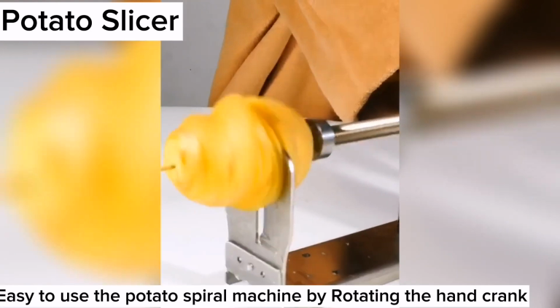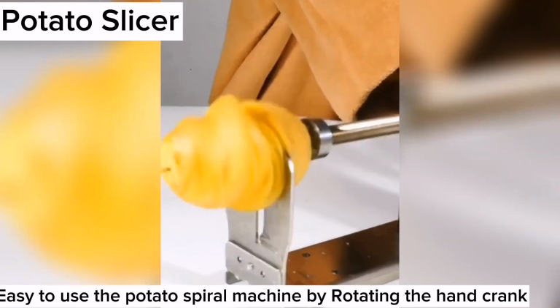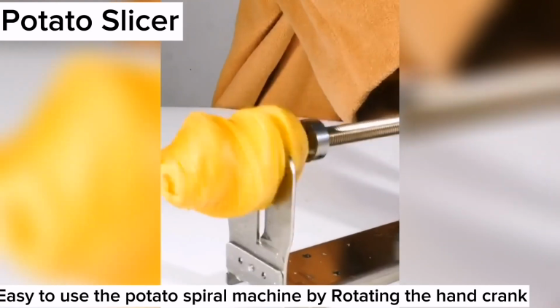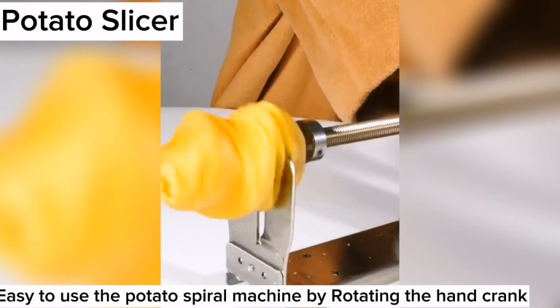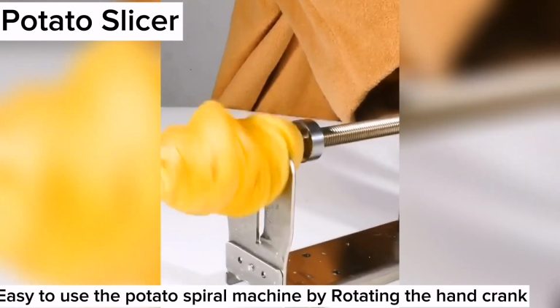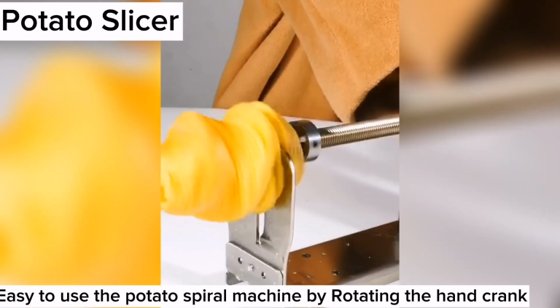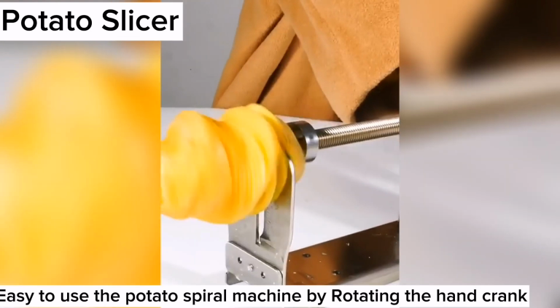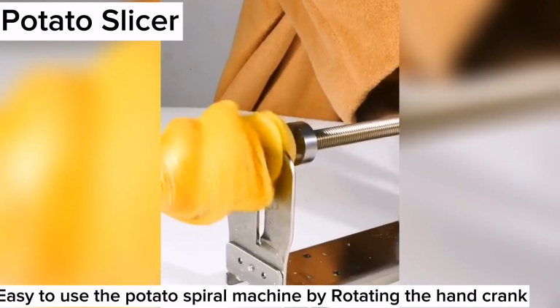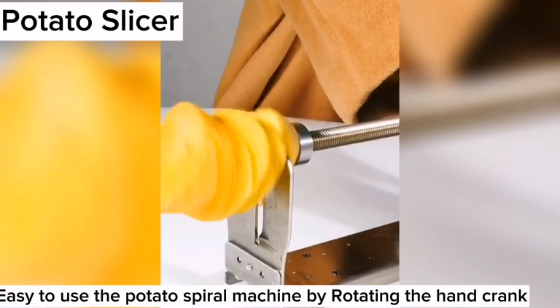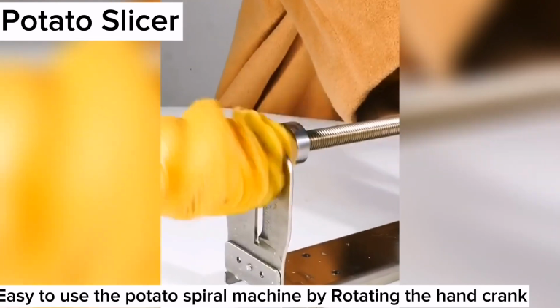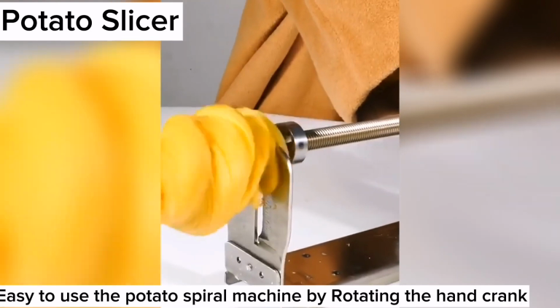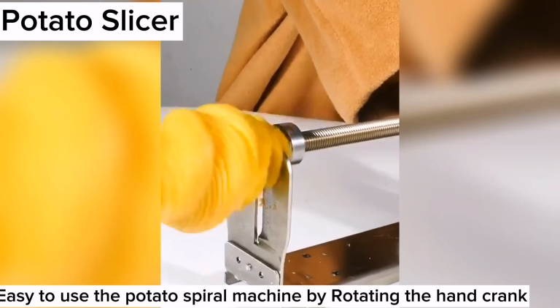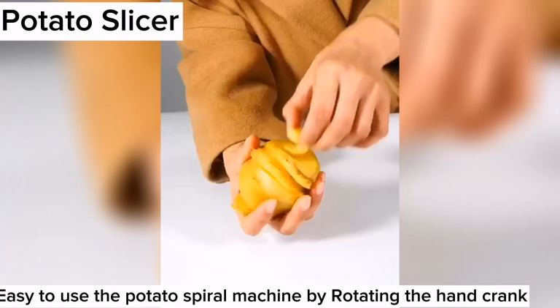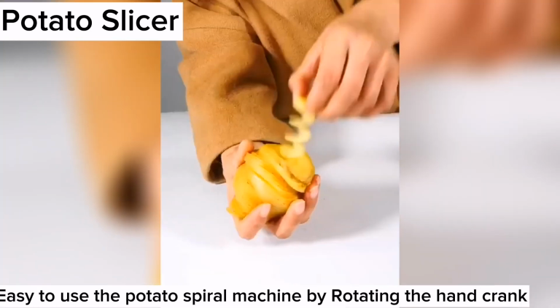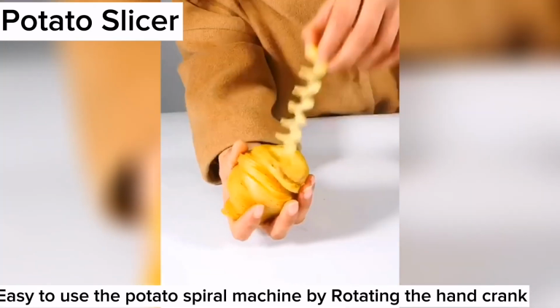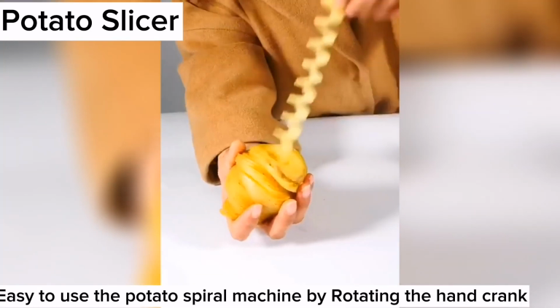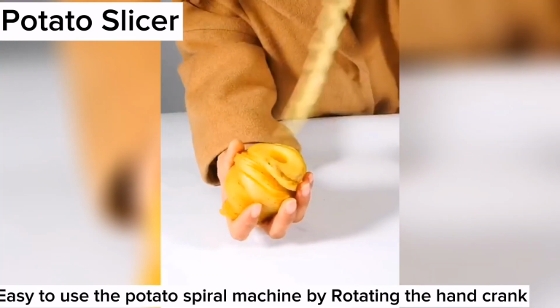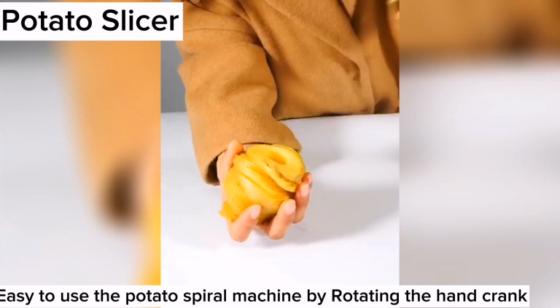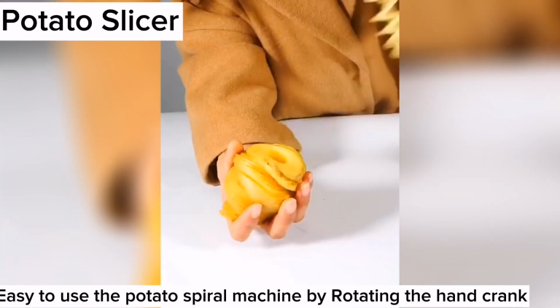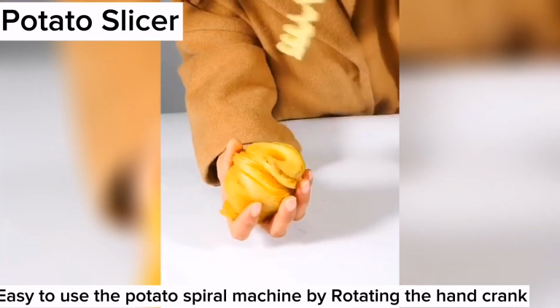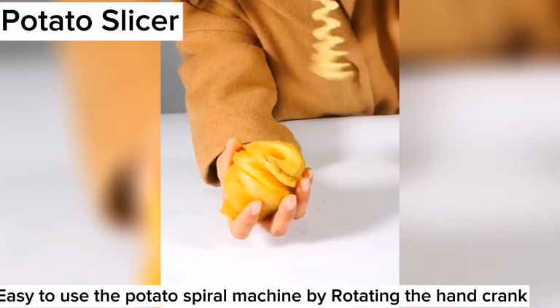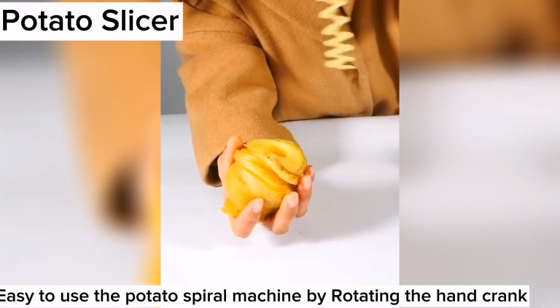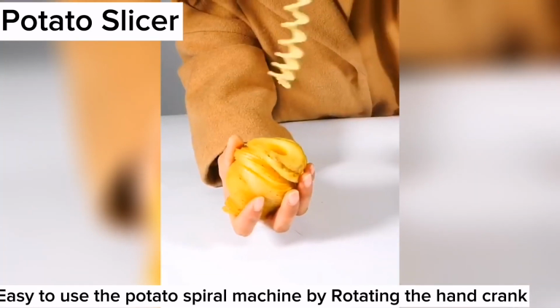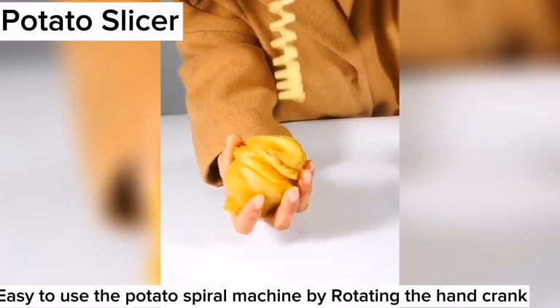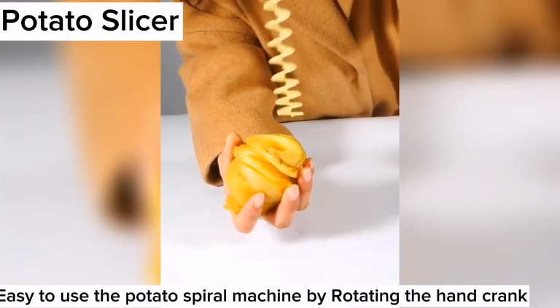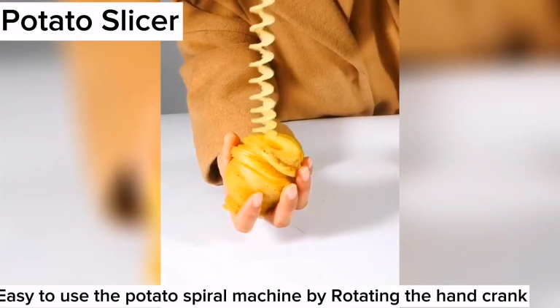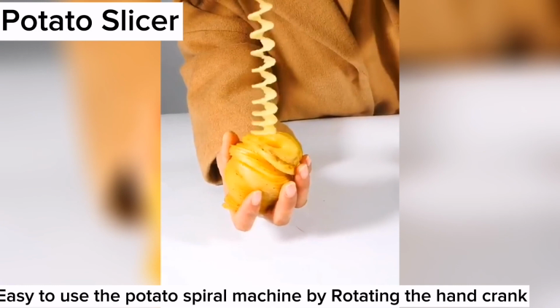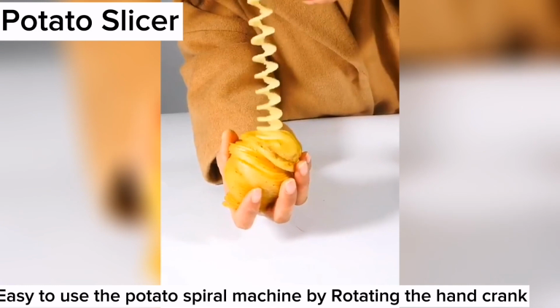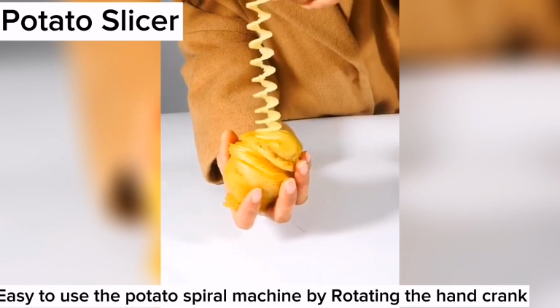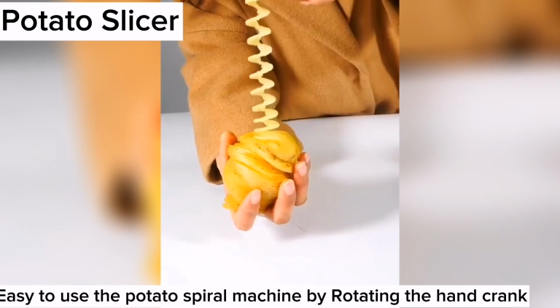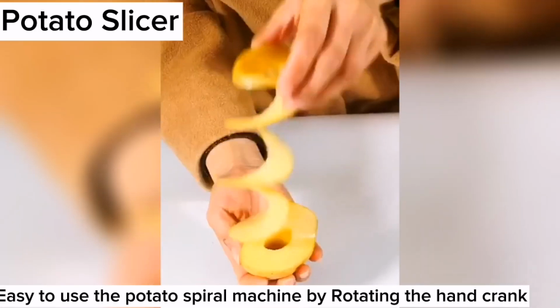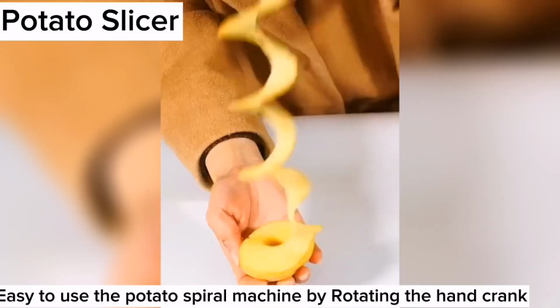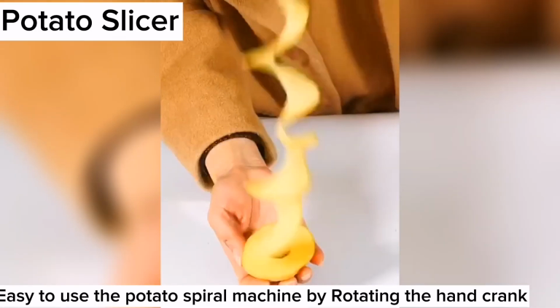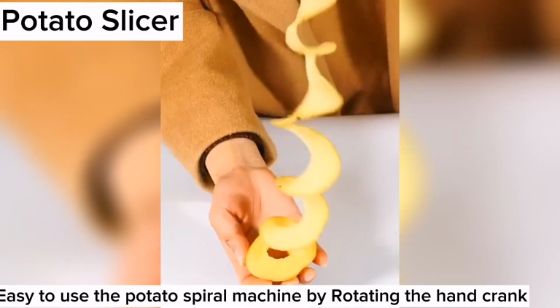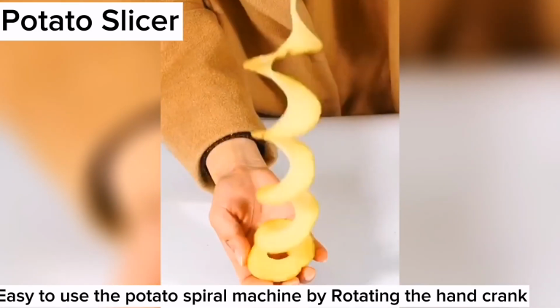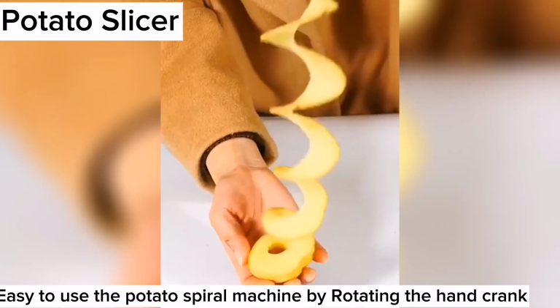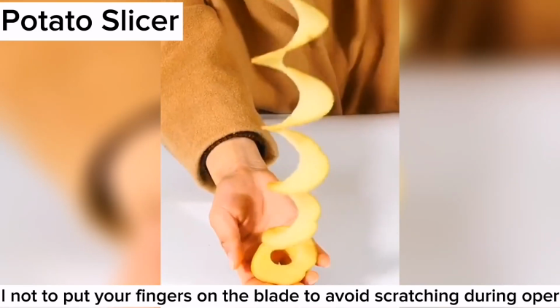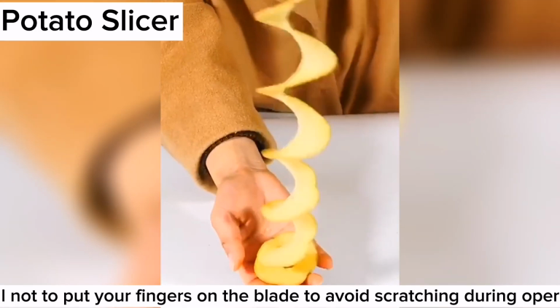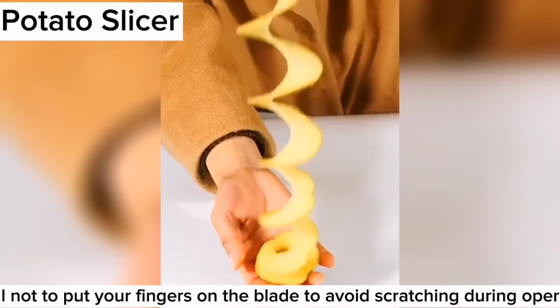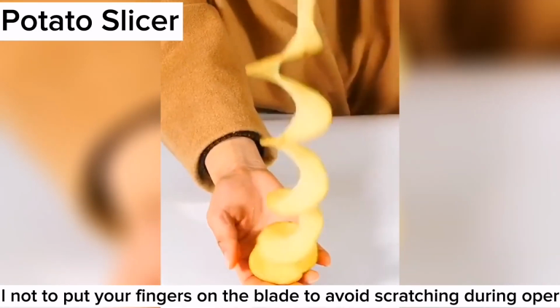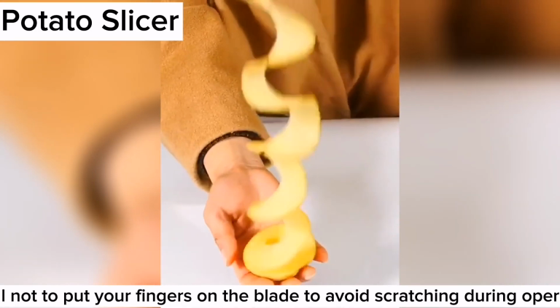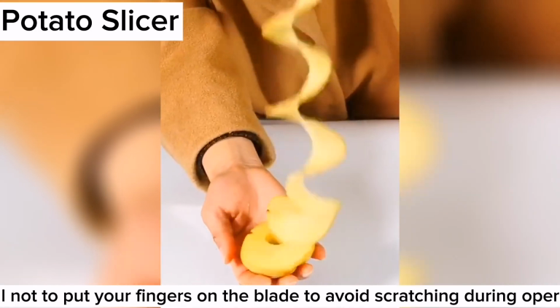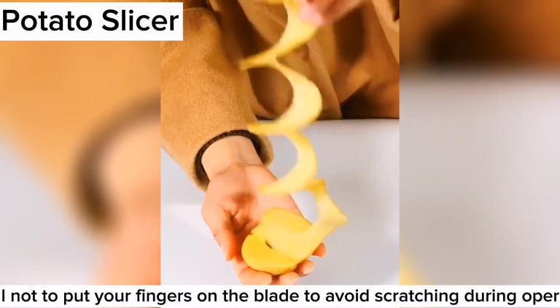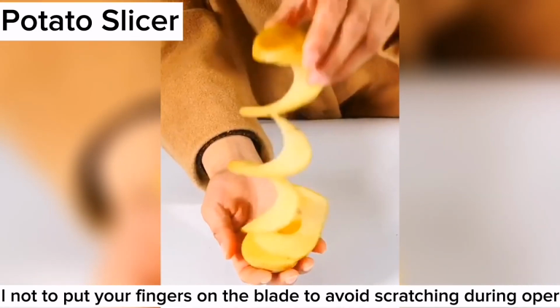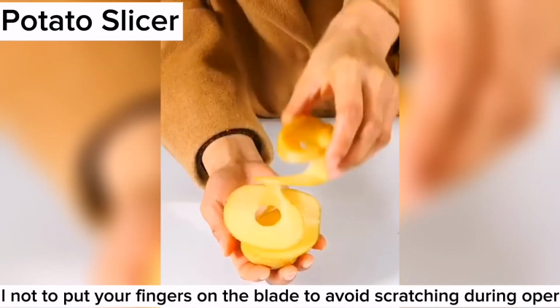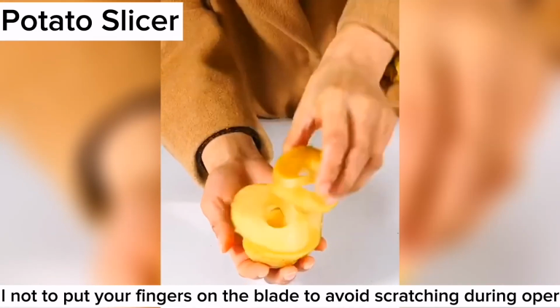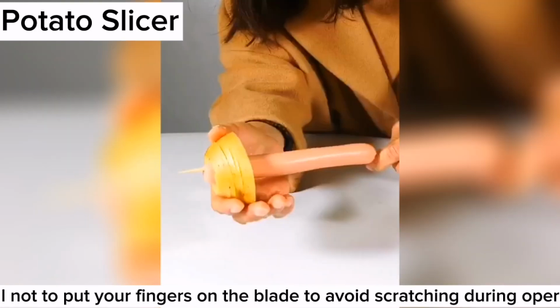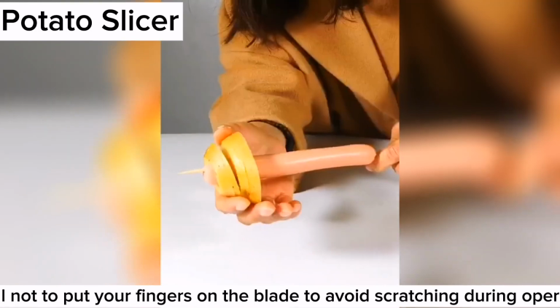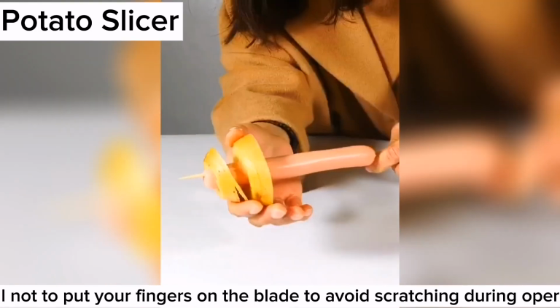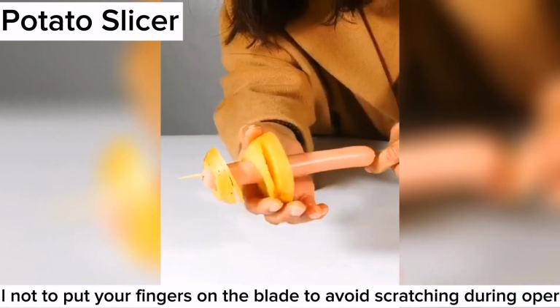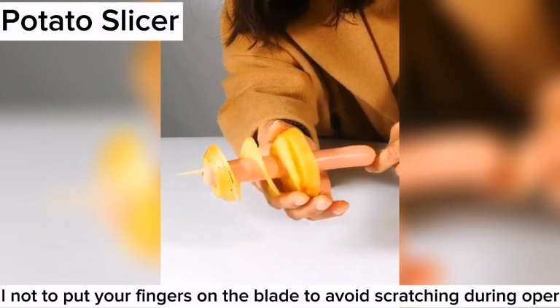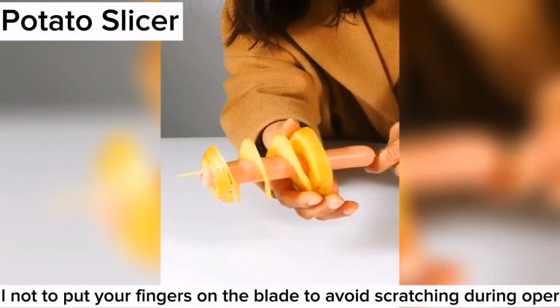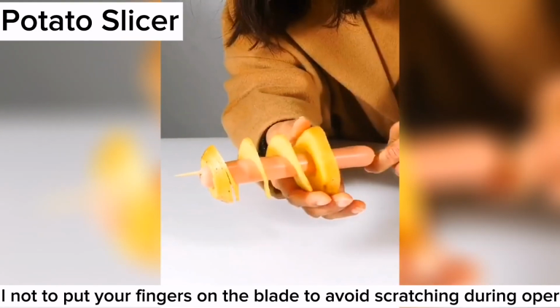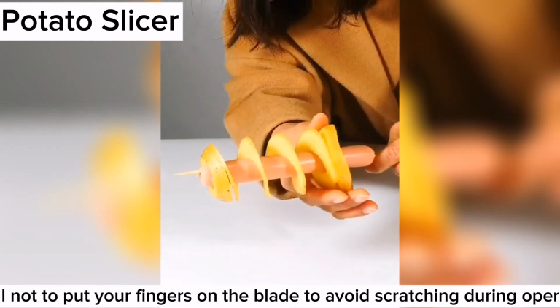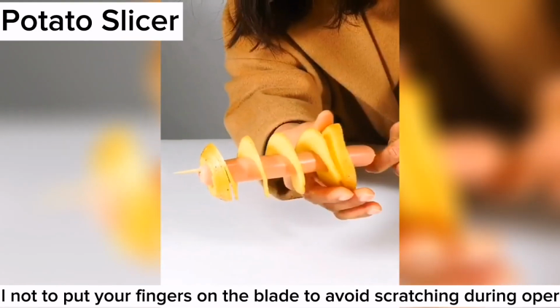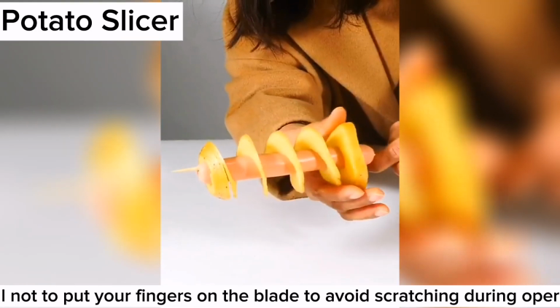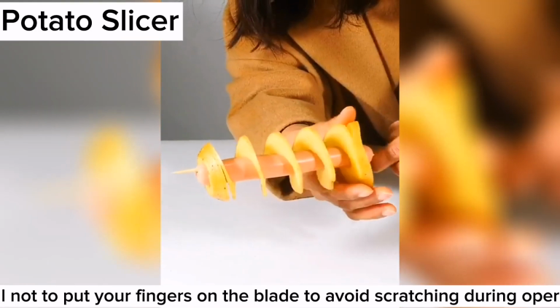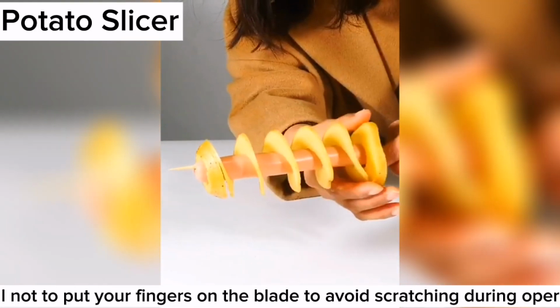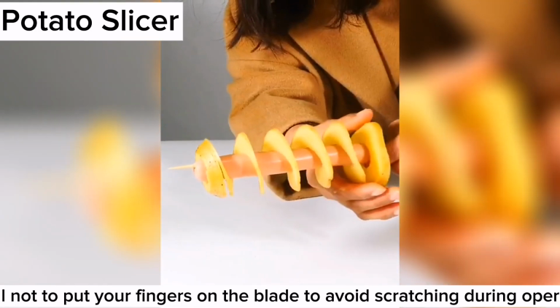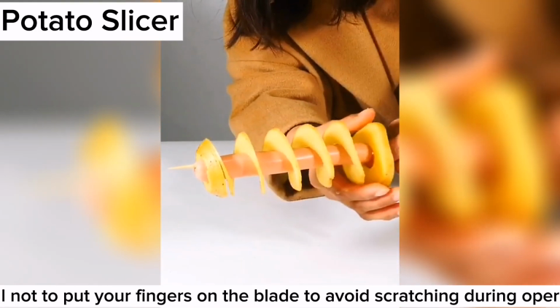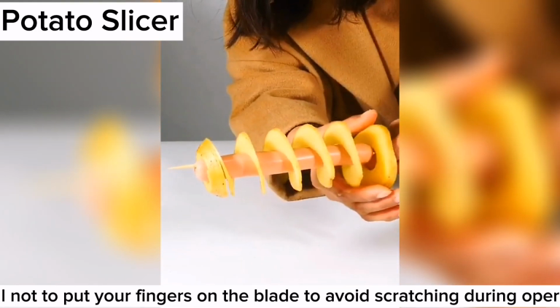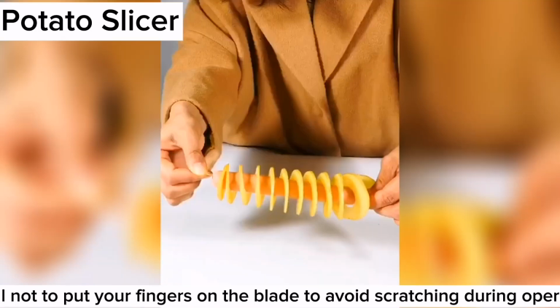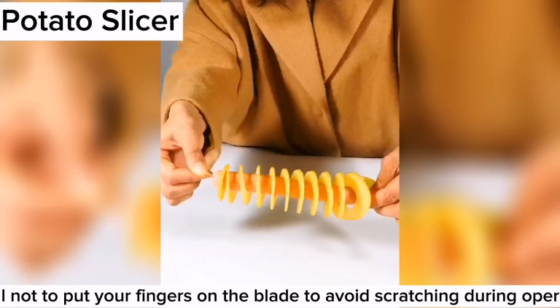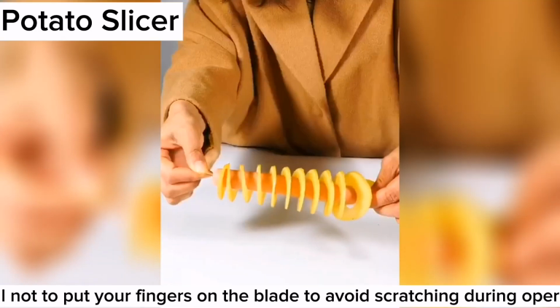Easy to use the potato spiral machine by rotating the hand crank. Please don't put your finger on the blade to avoid scratching during operation.